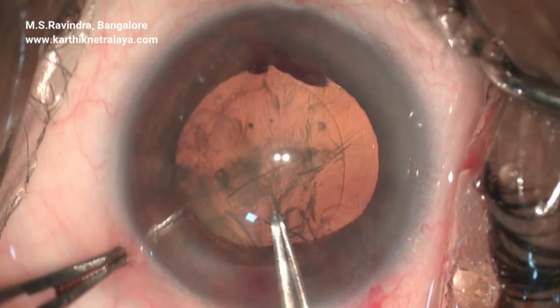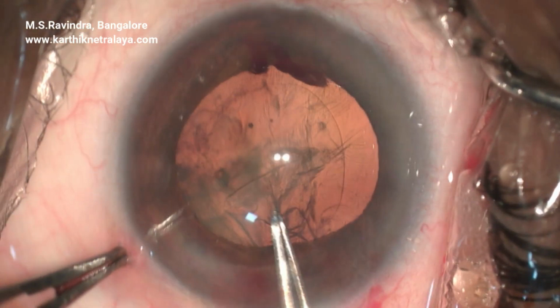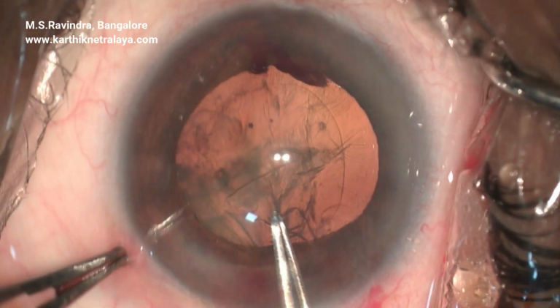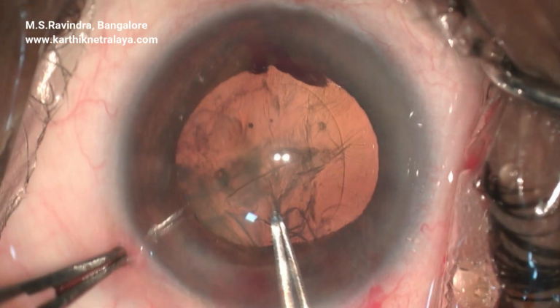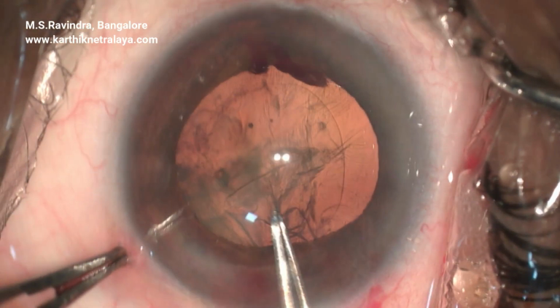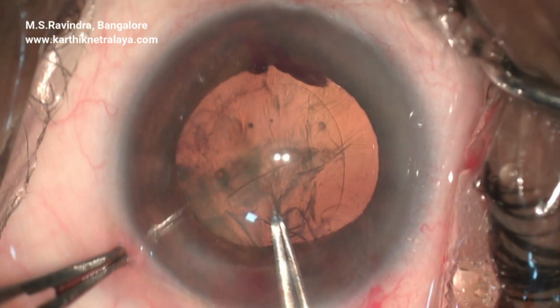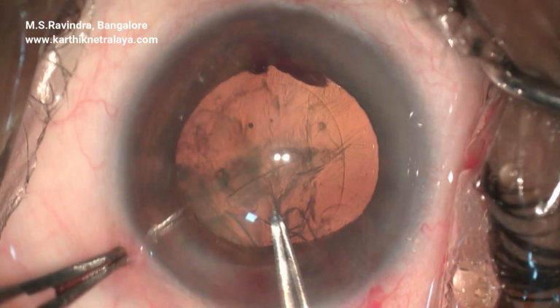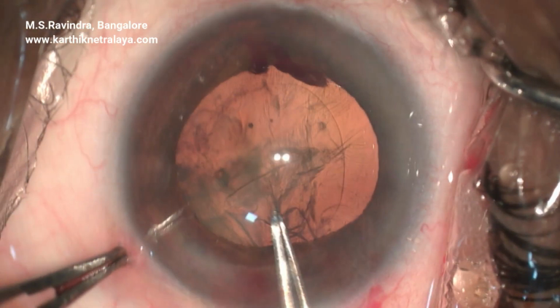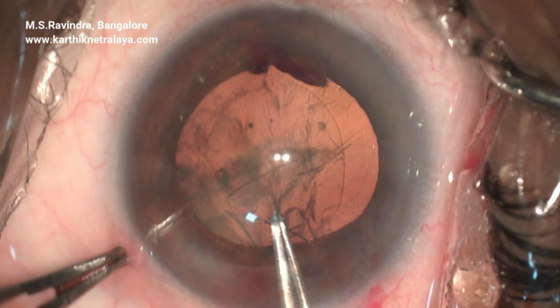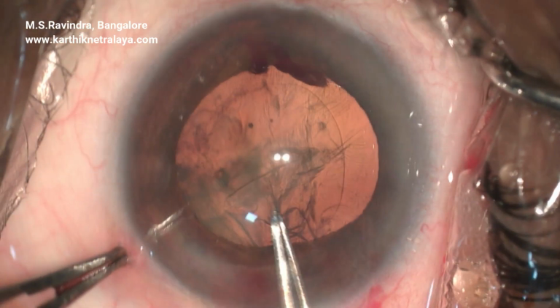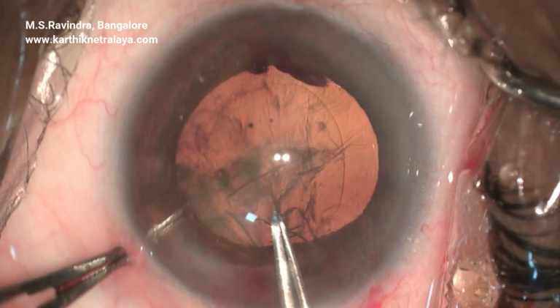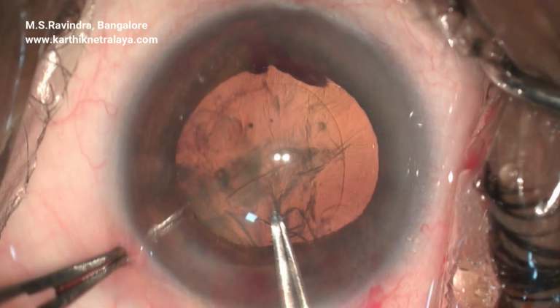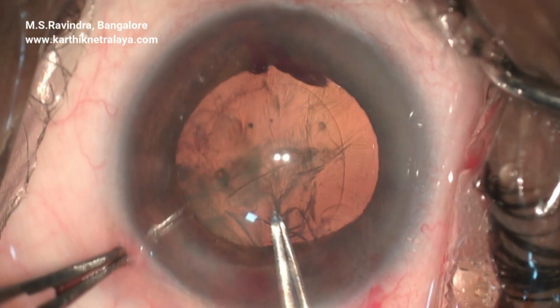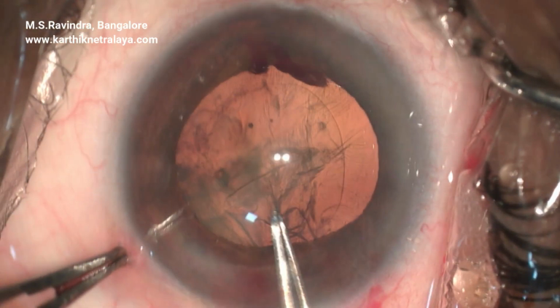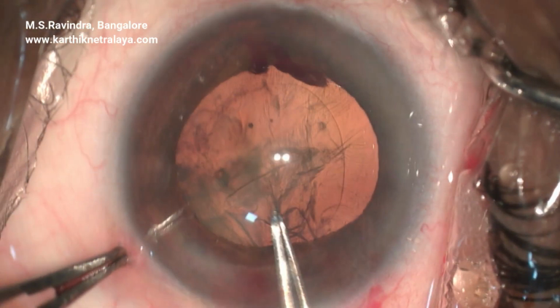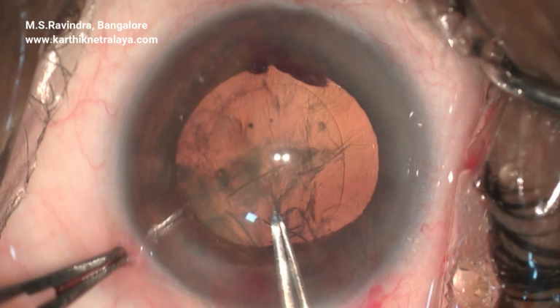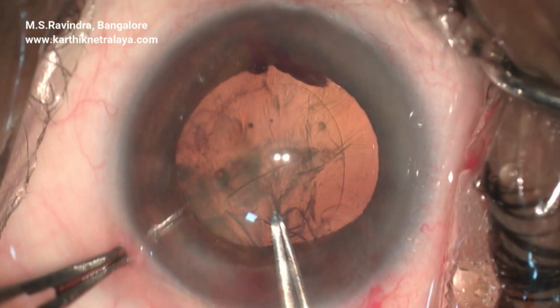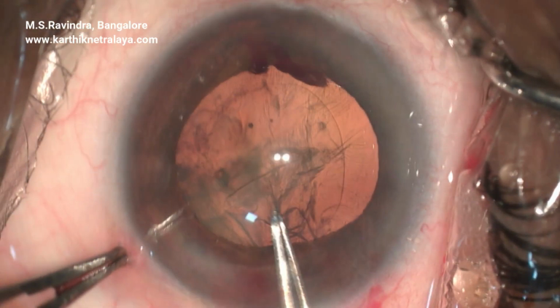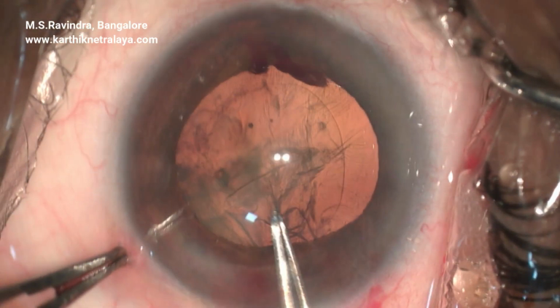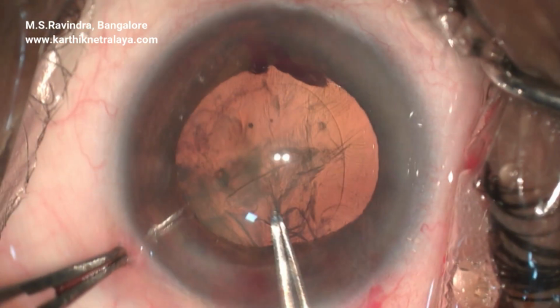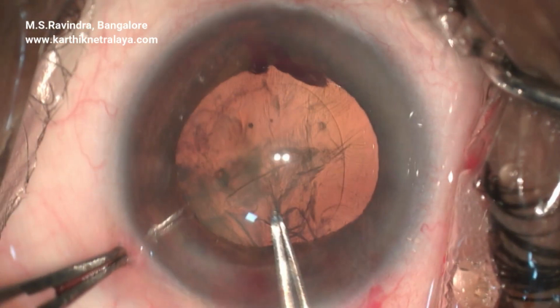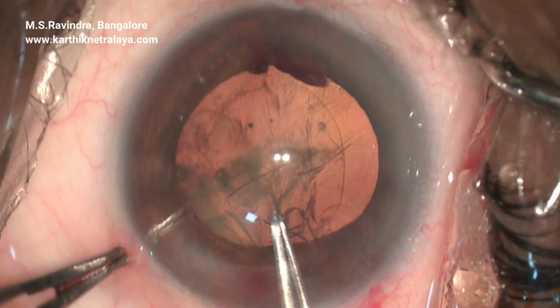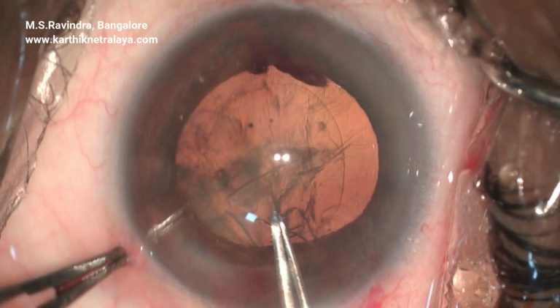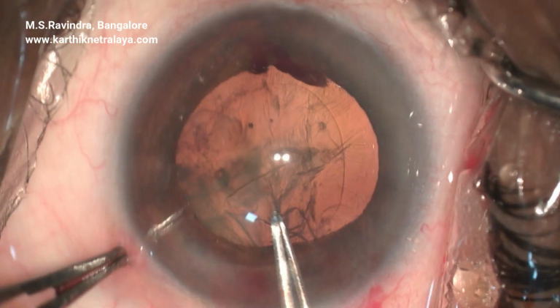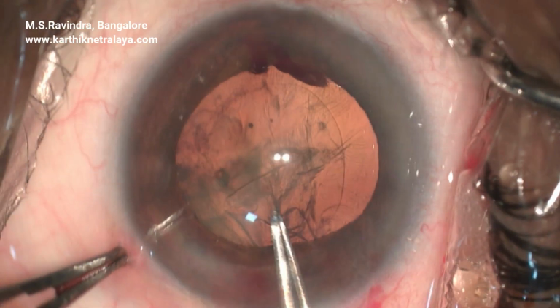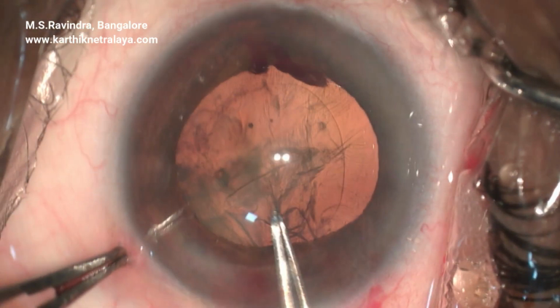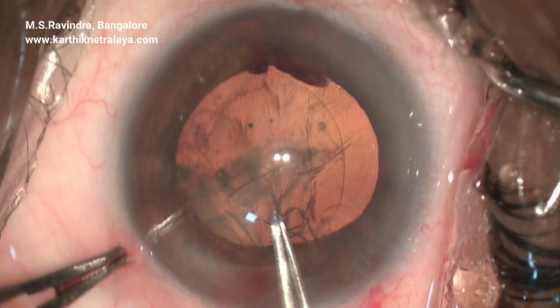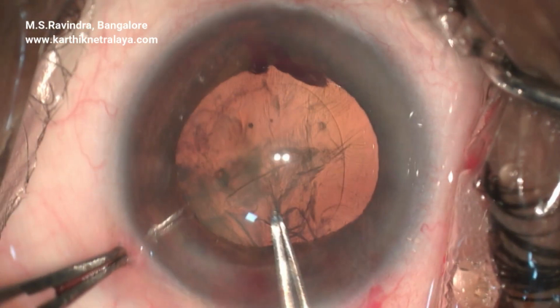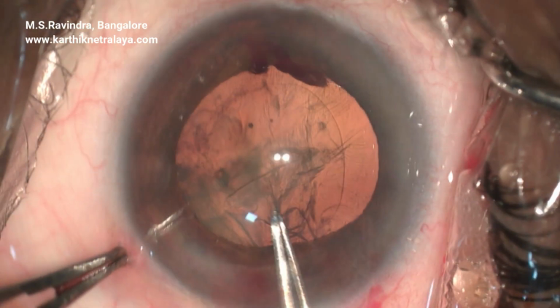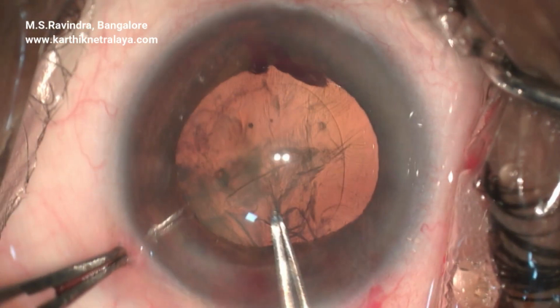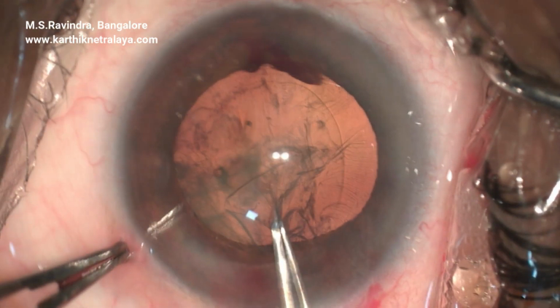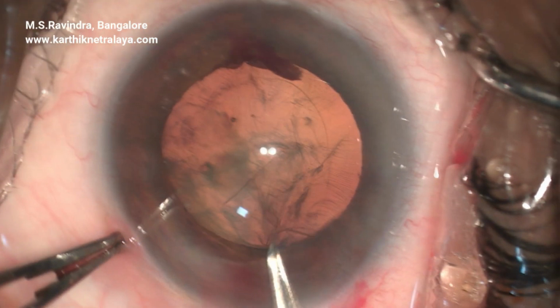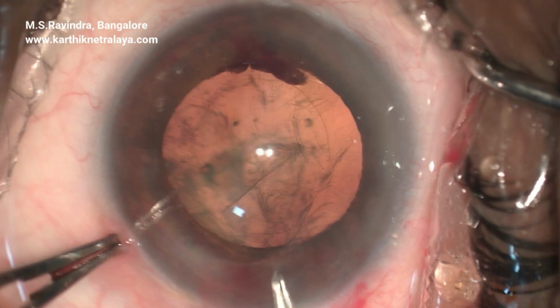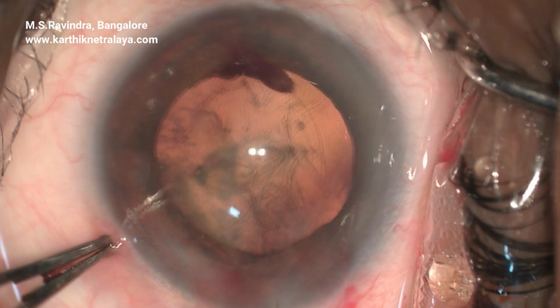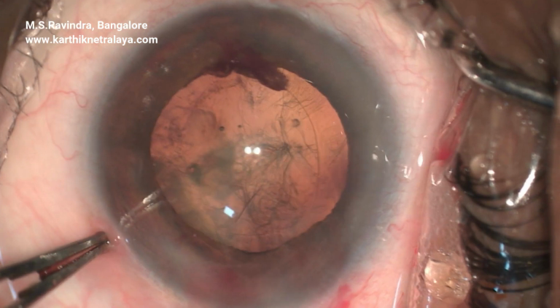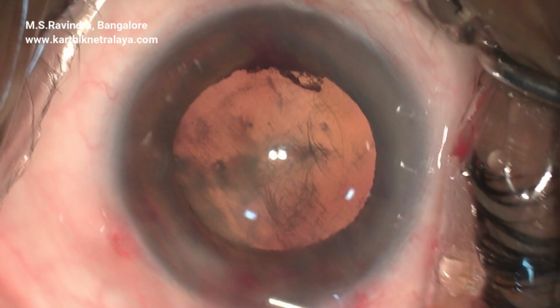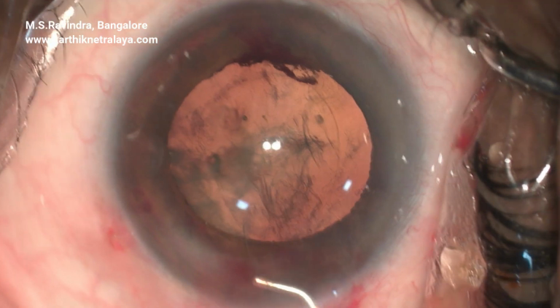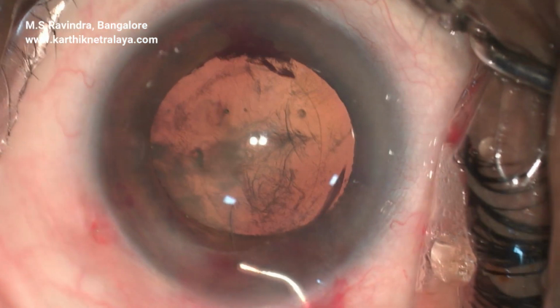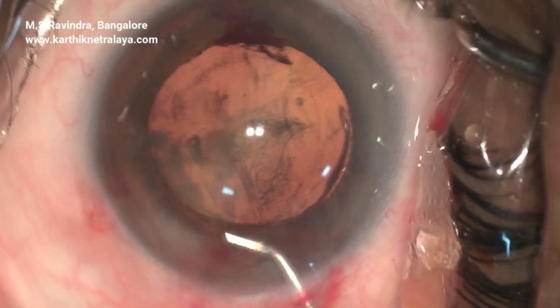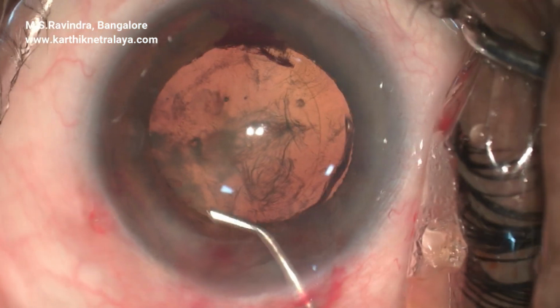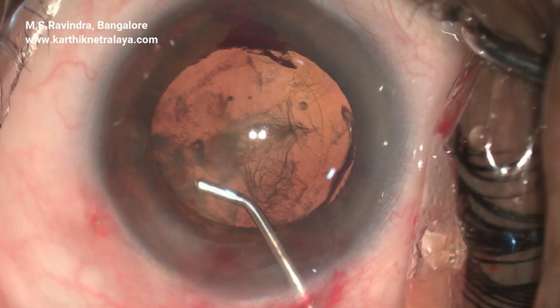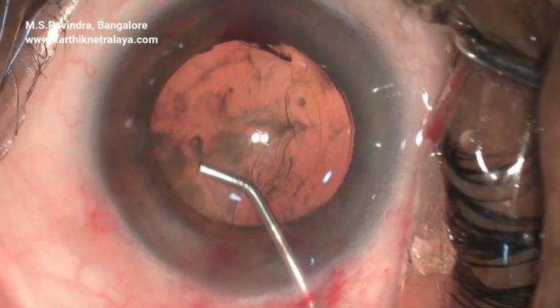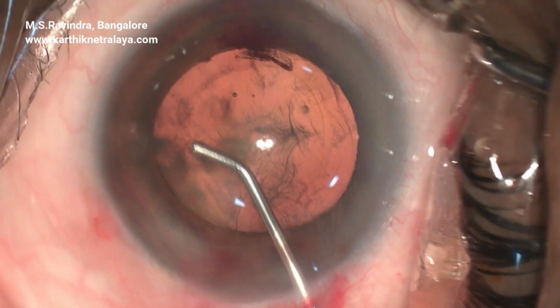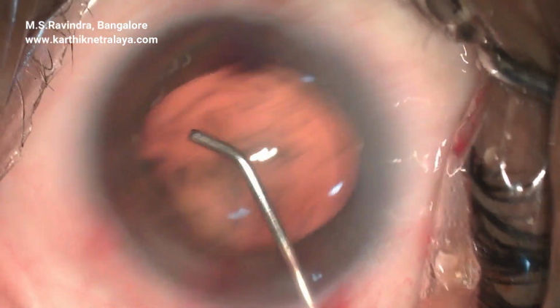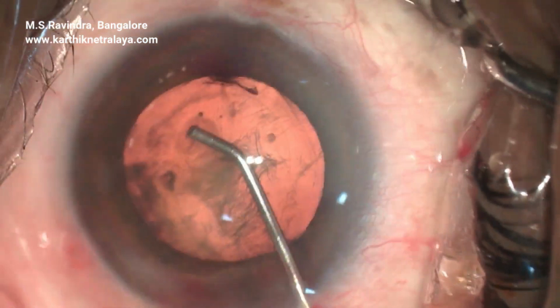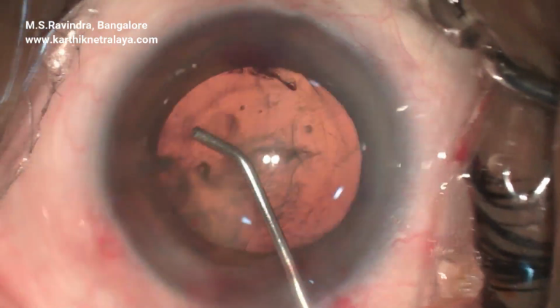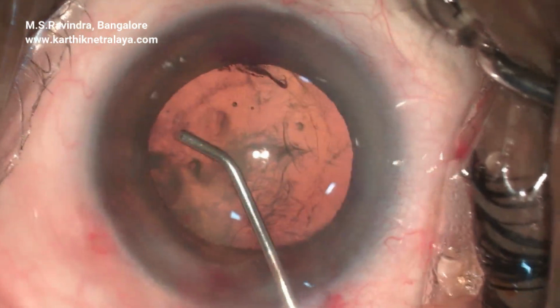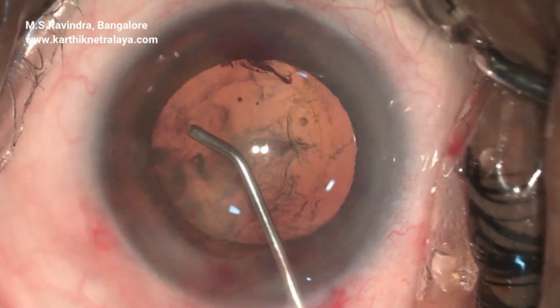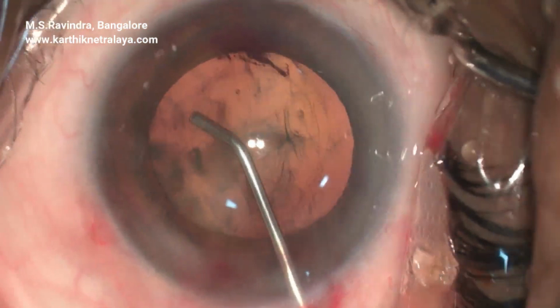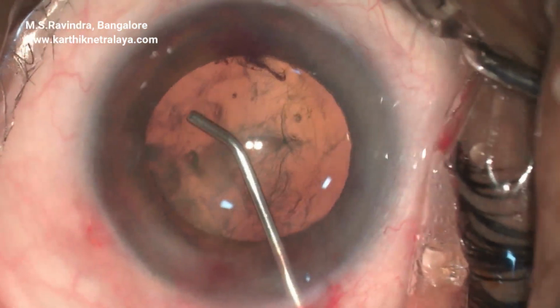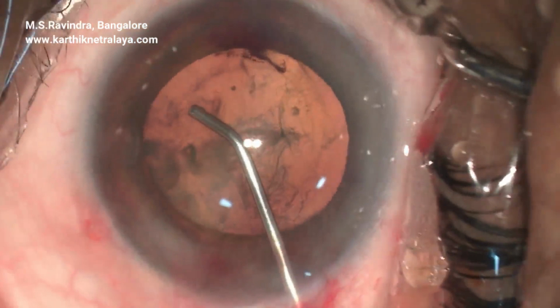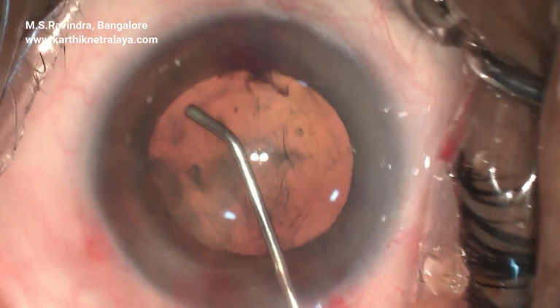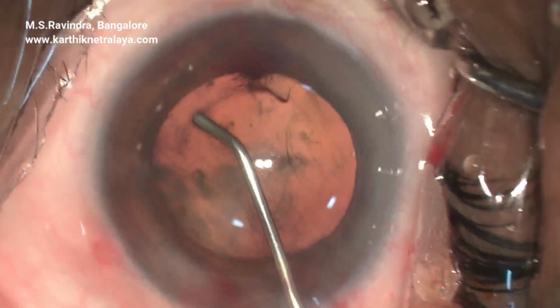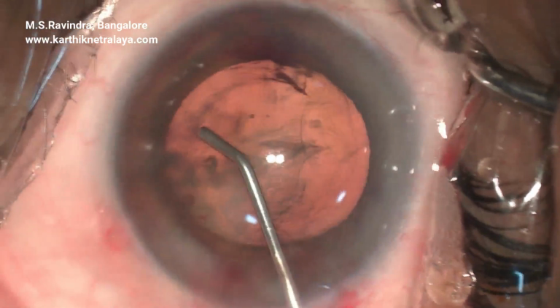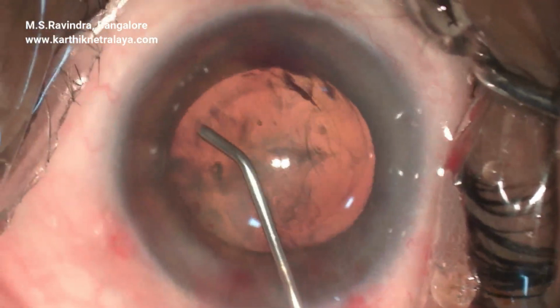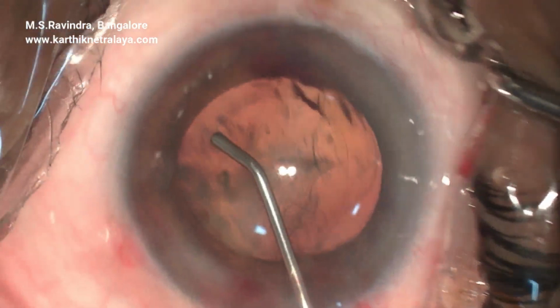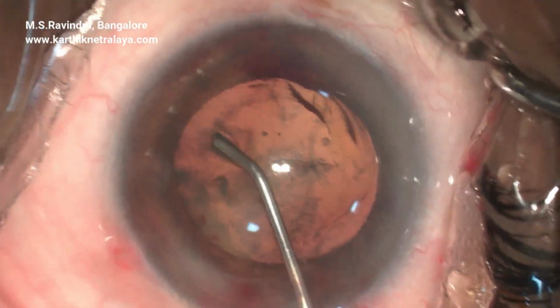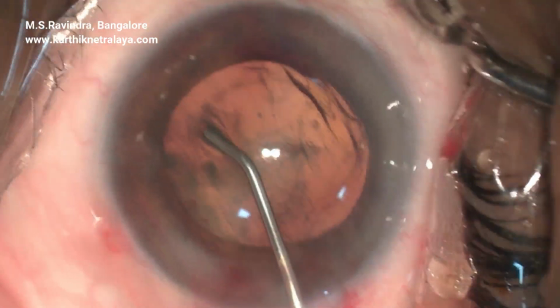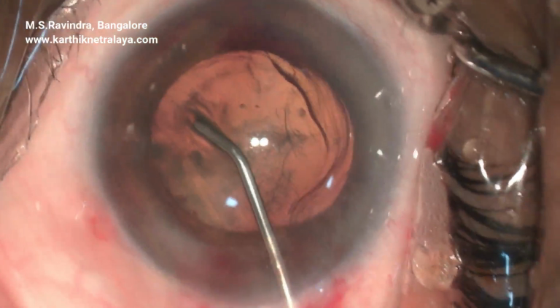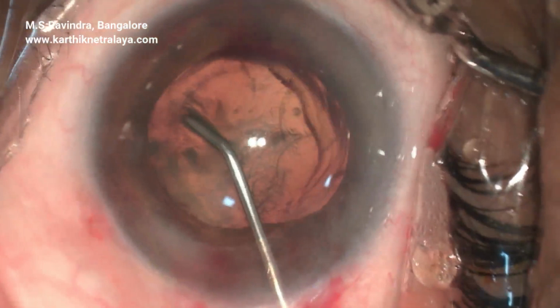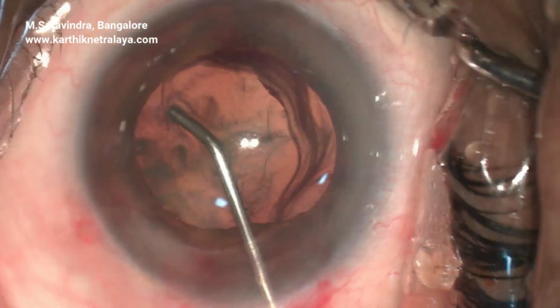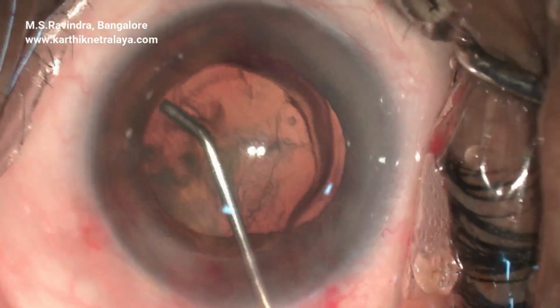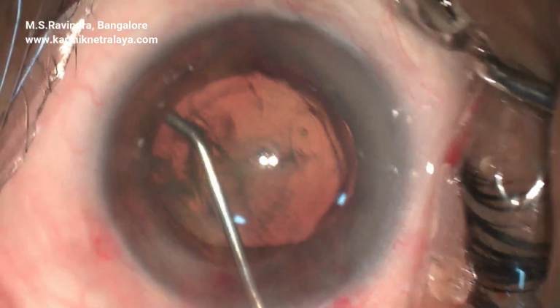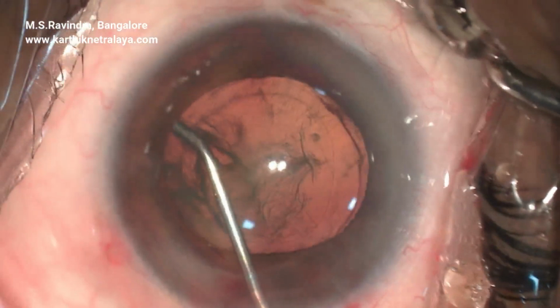You also see an upthrust and pinpoint bleeding from the angle region.